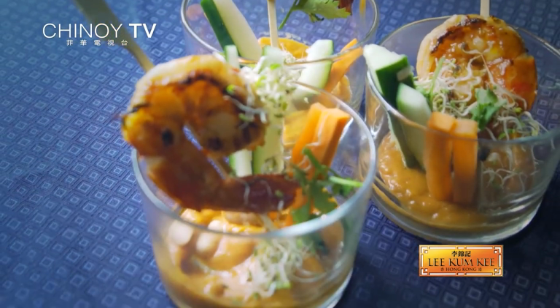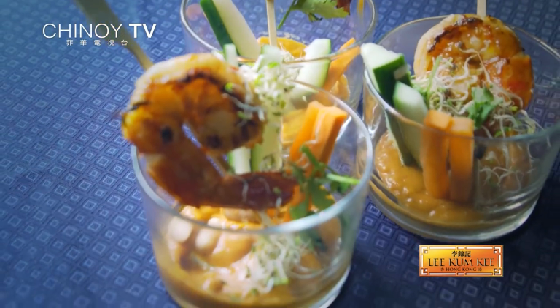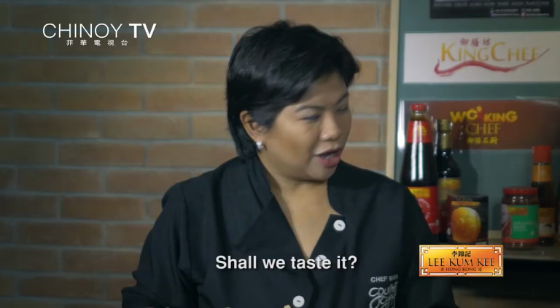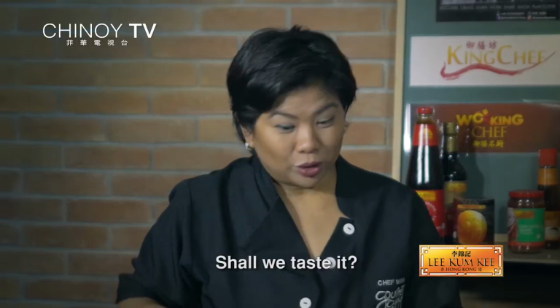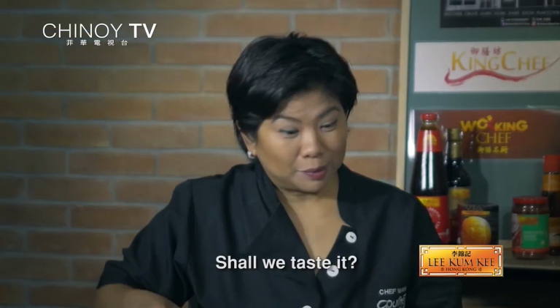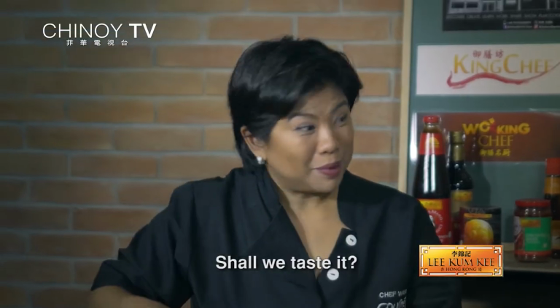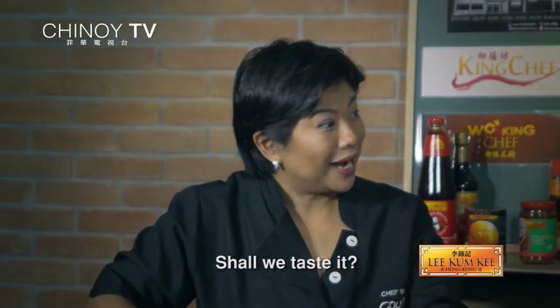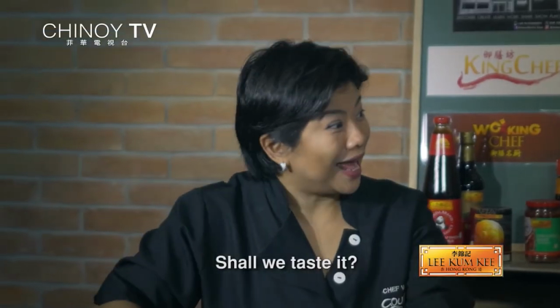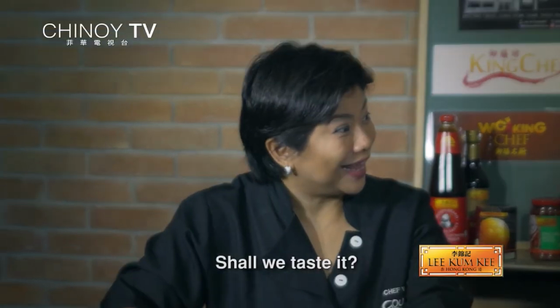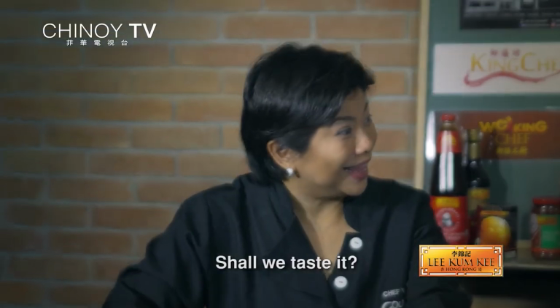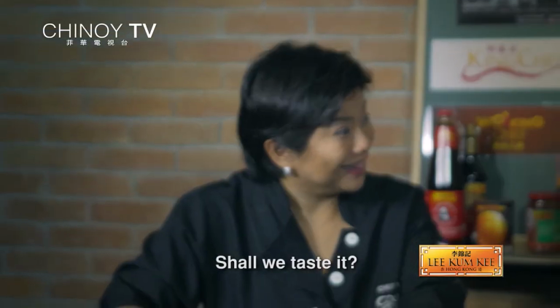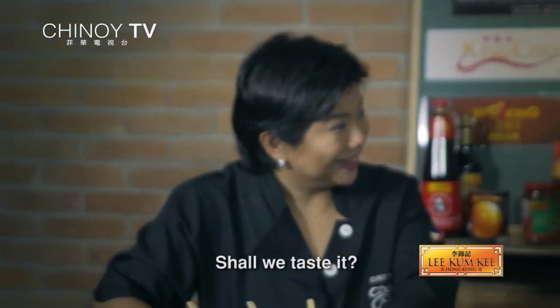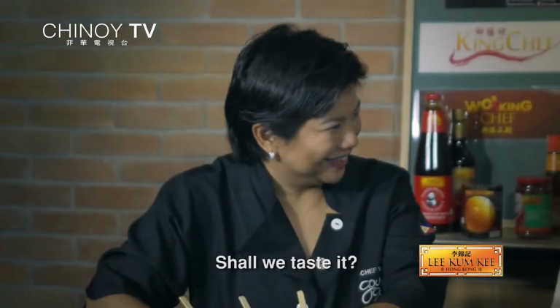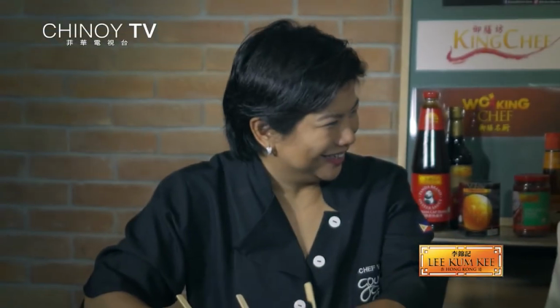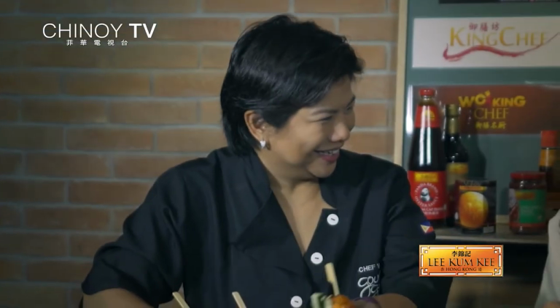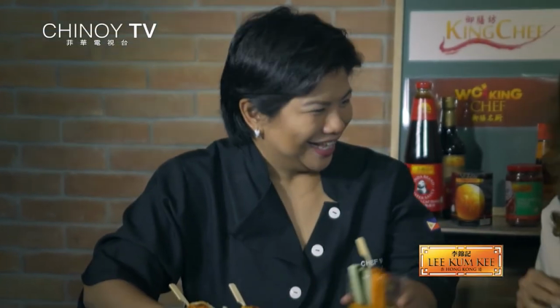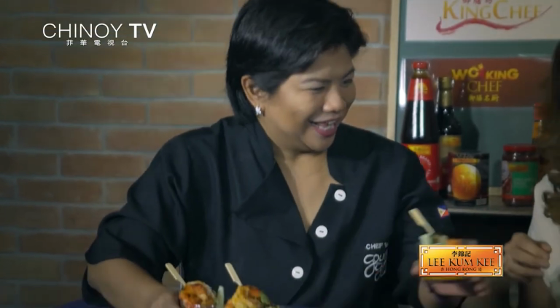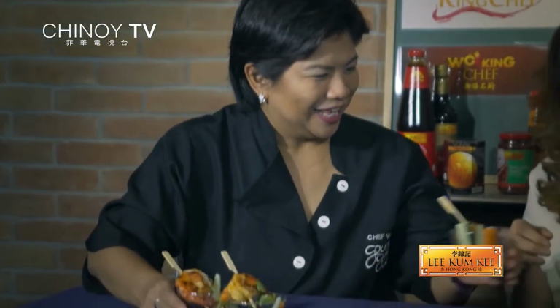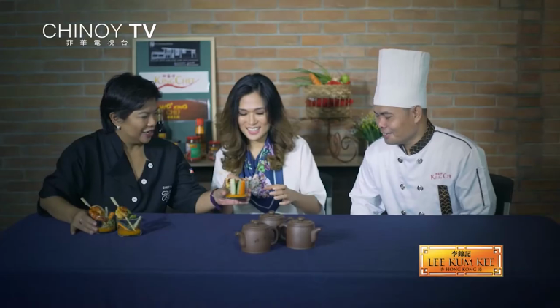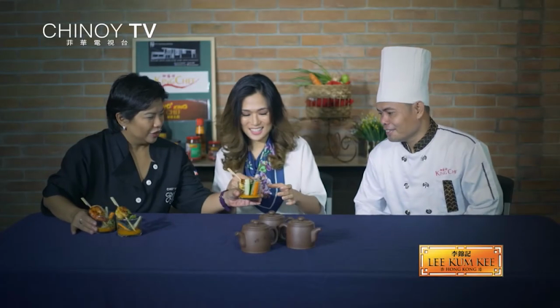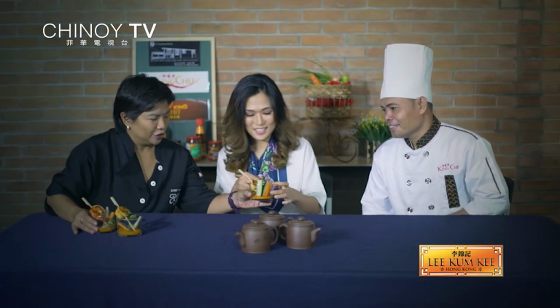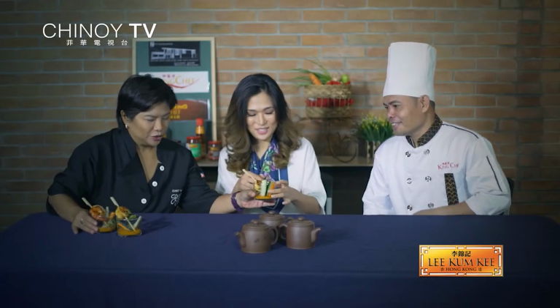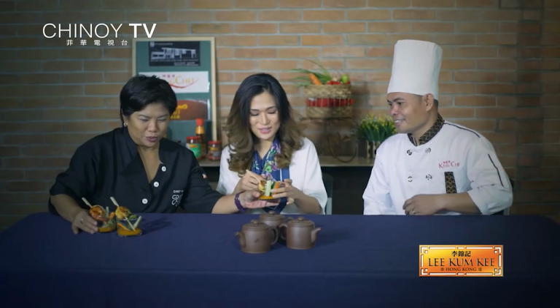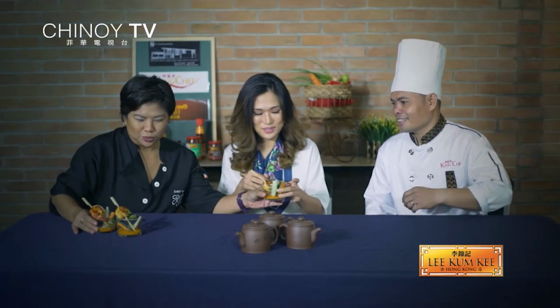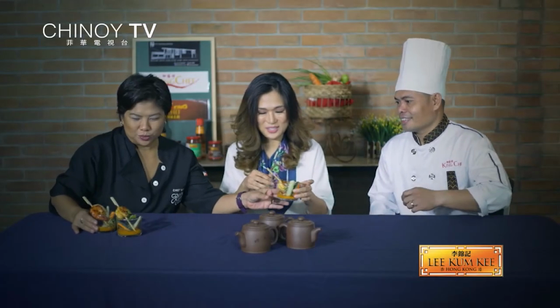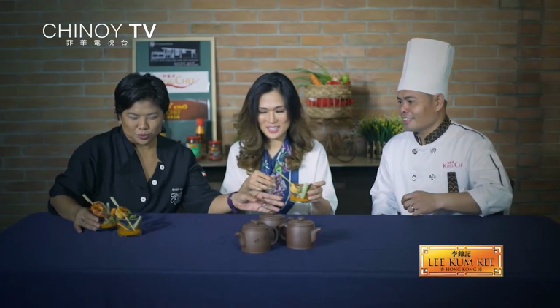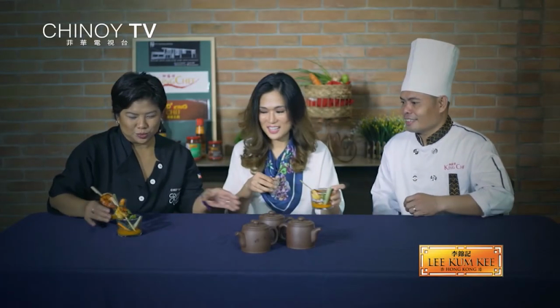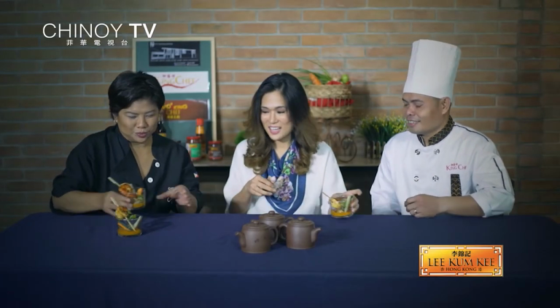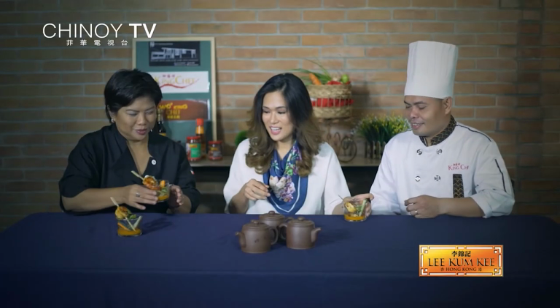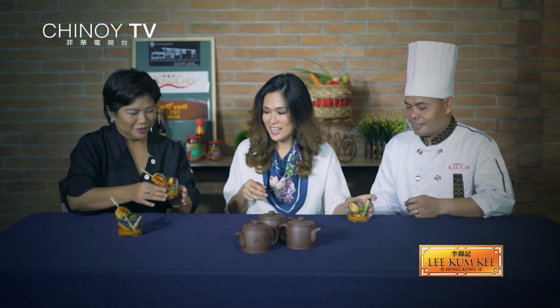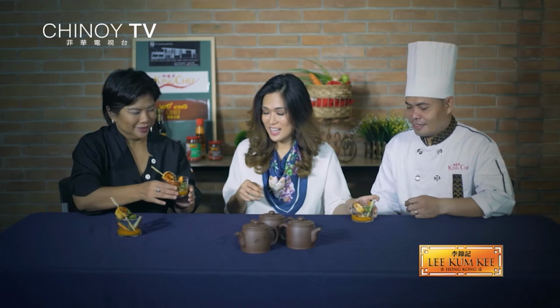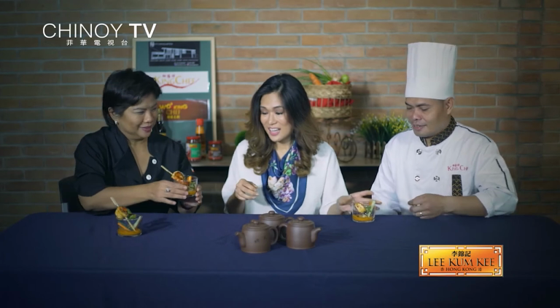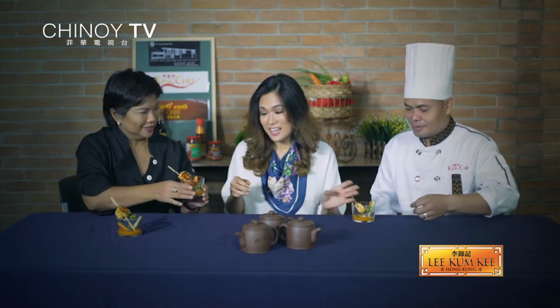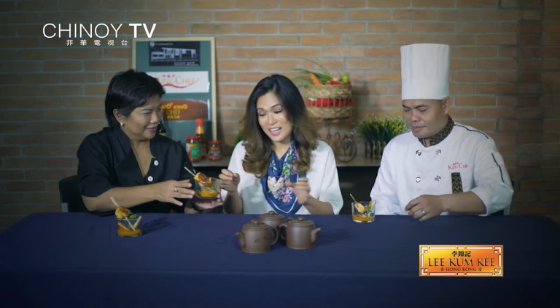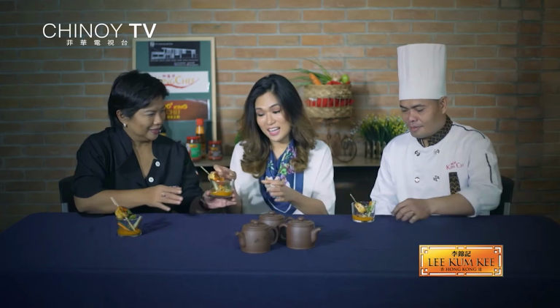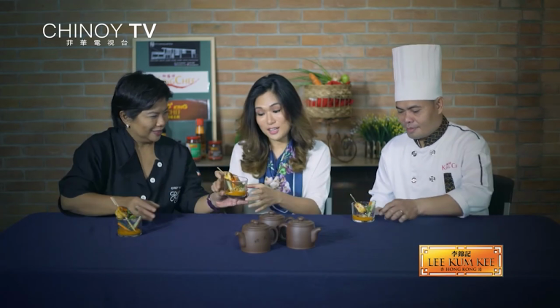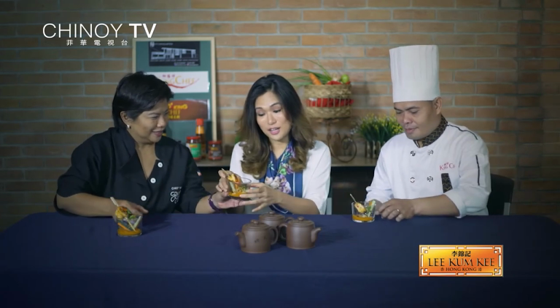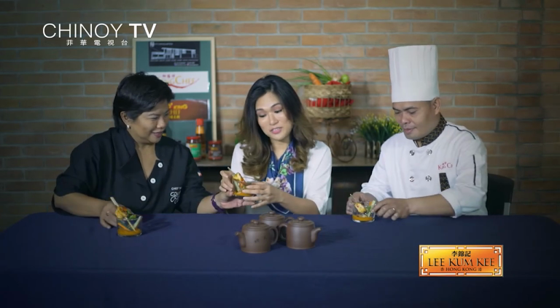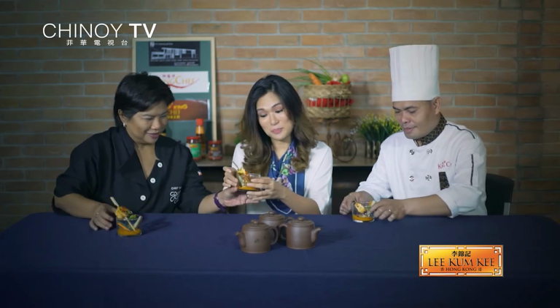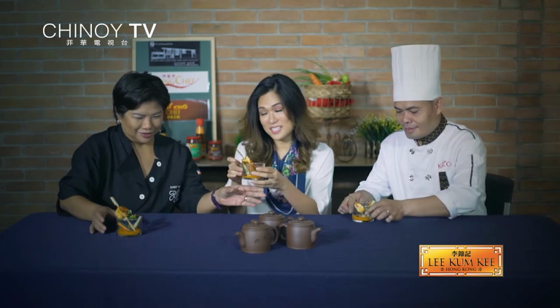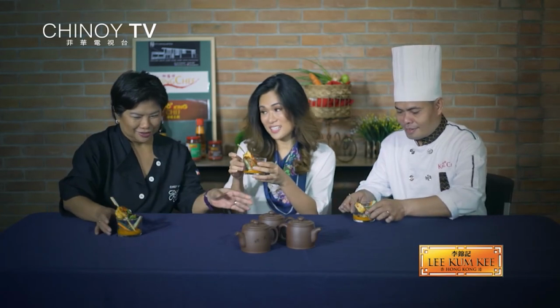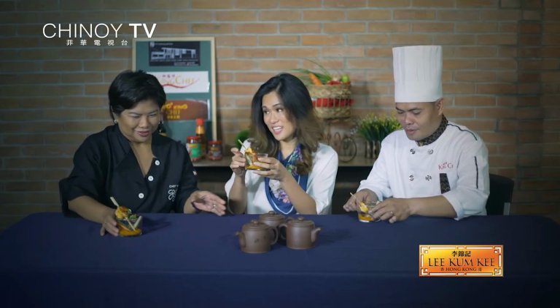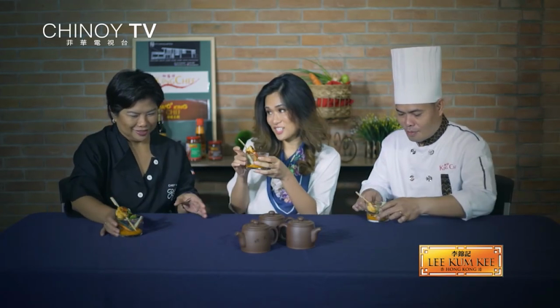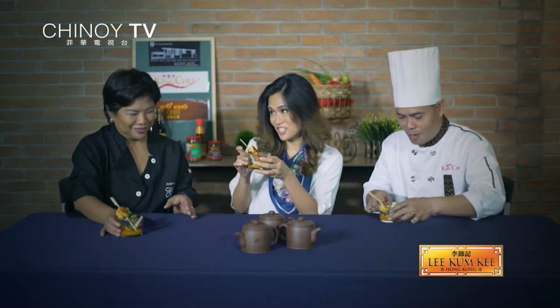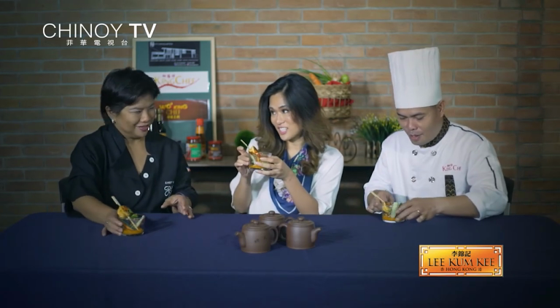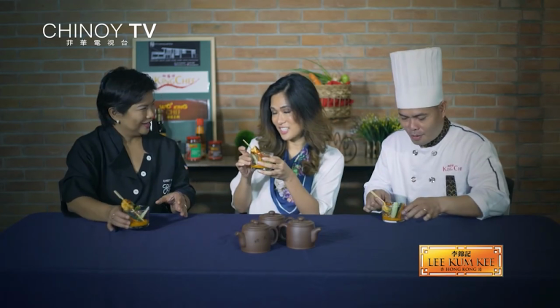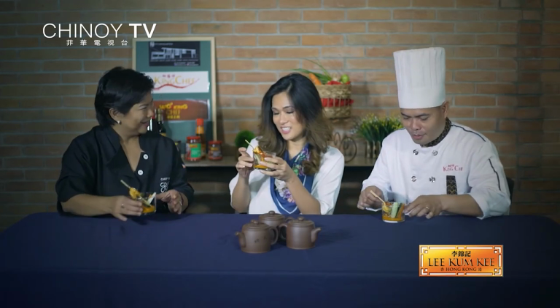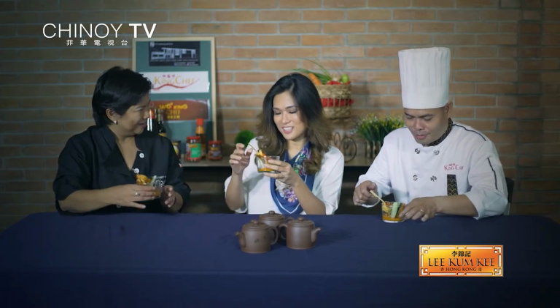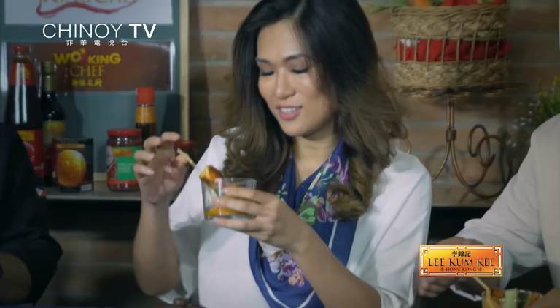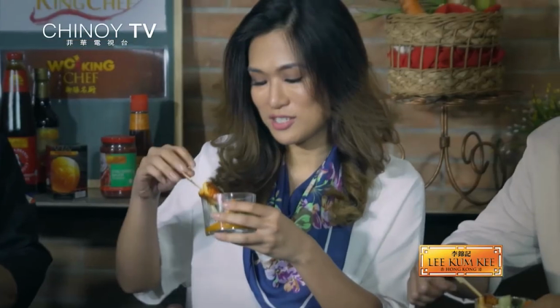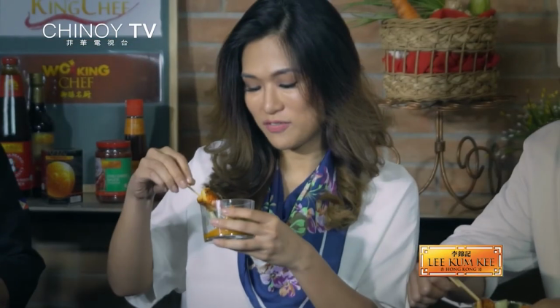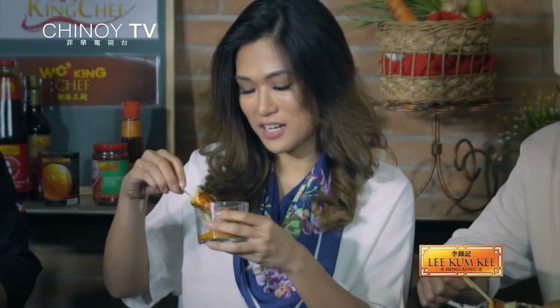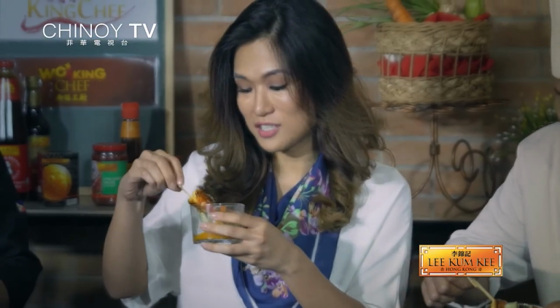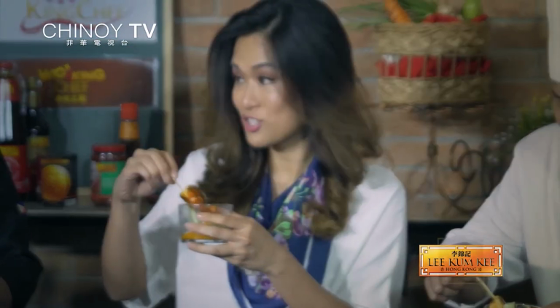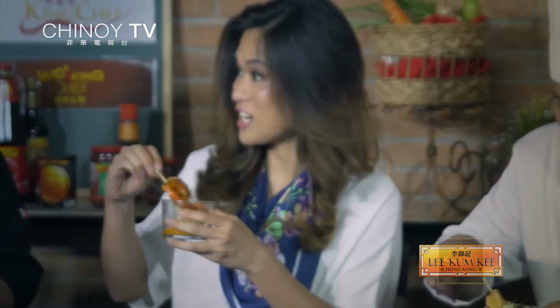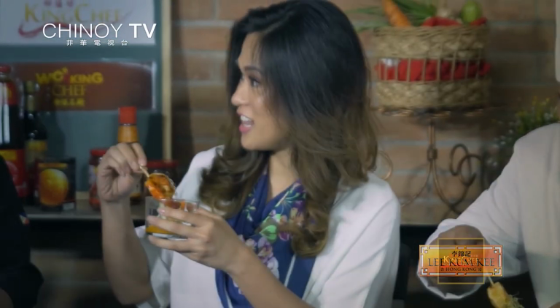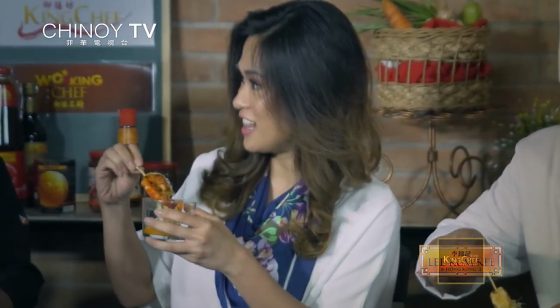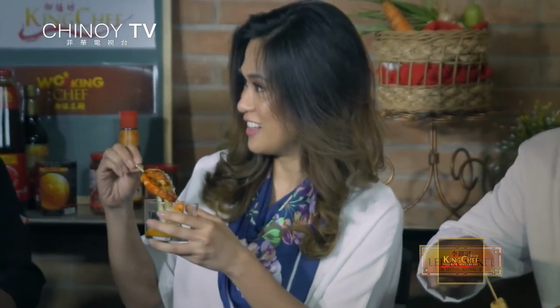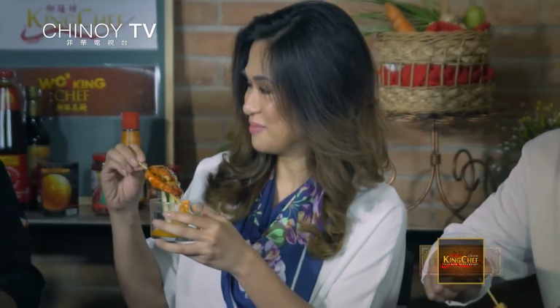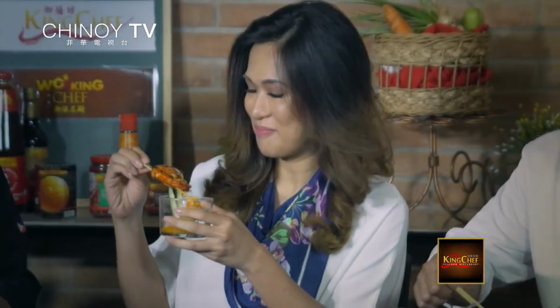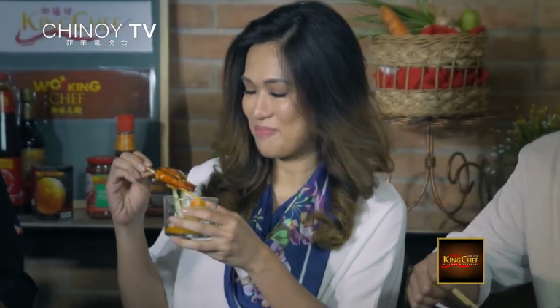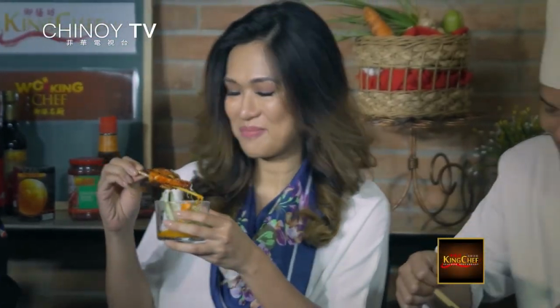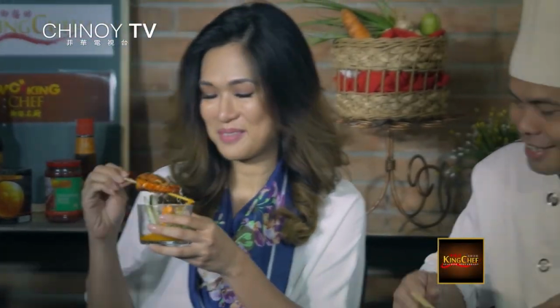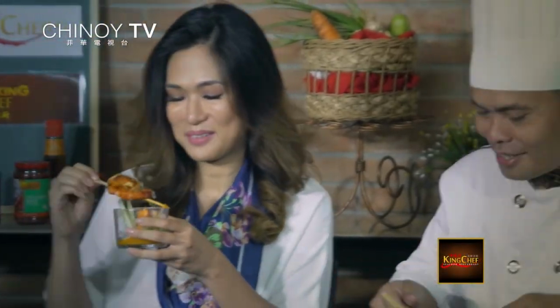Tikman na natin. Thank you. I love the presentation. Looks very sasyal. Thank you.